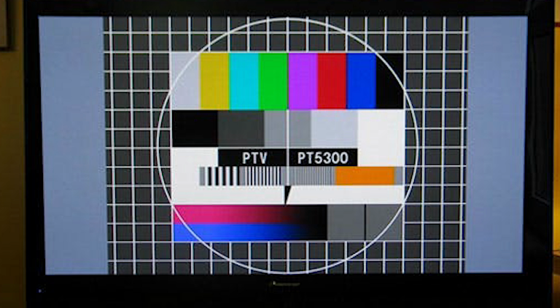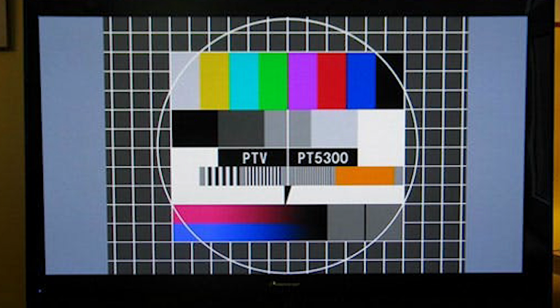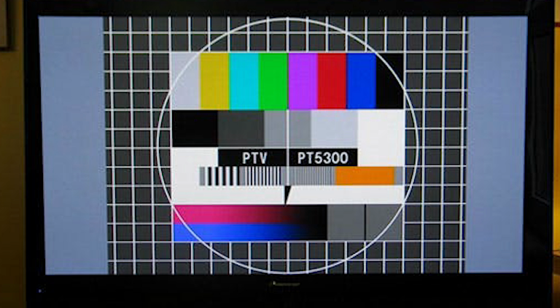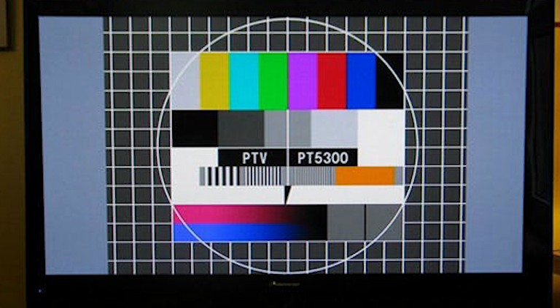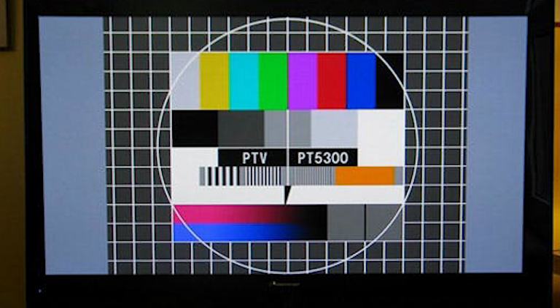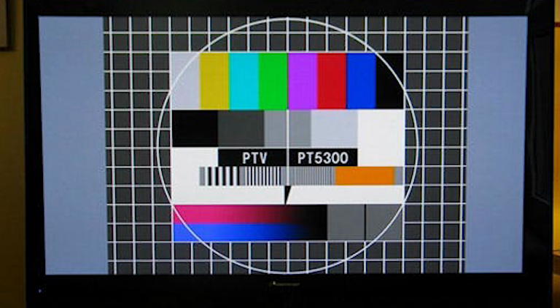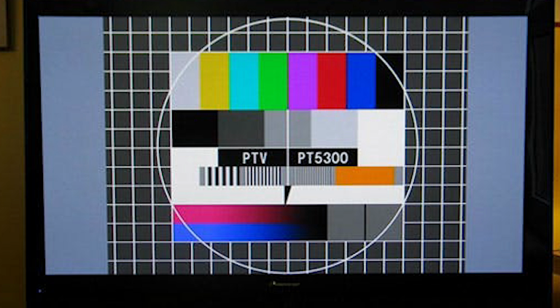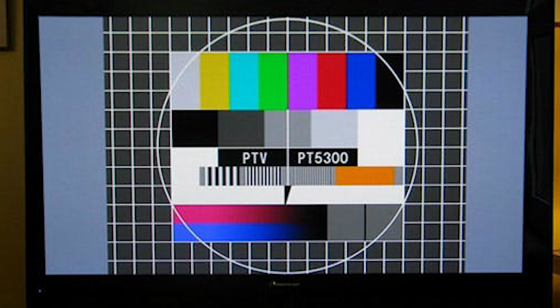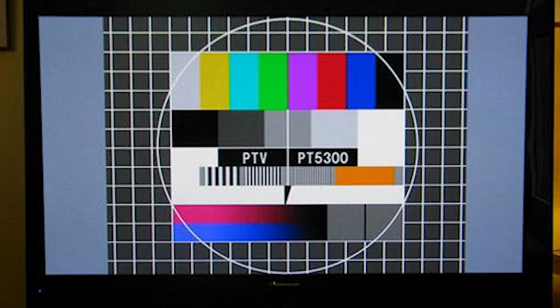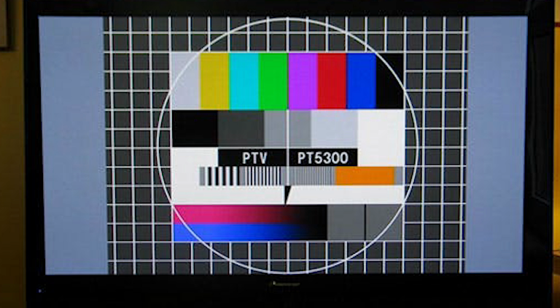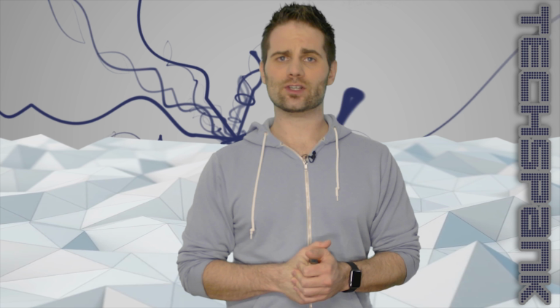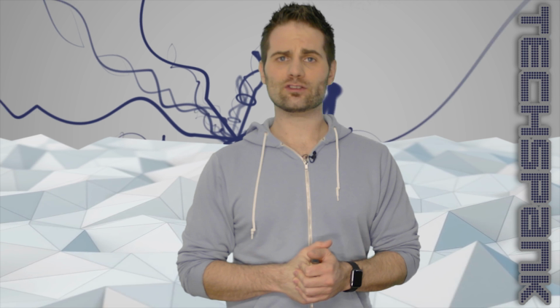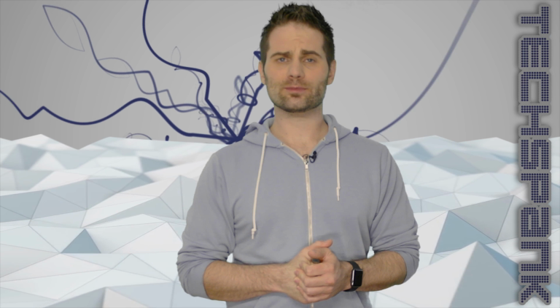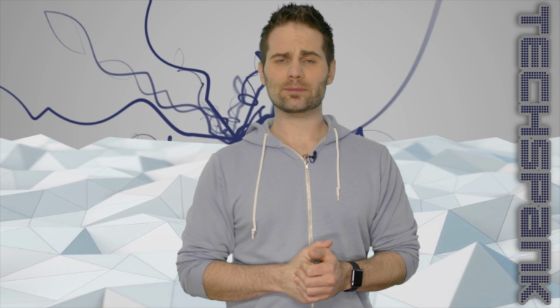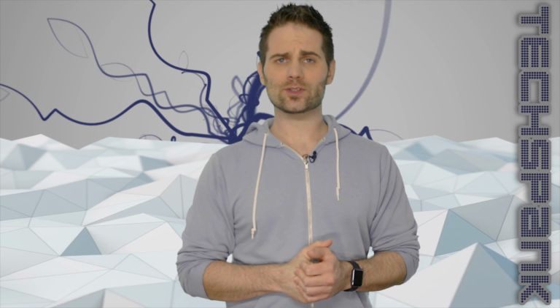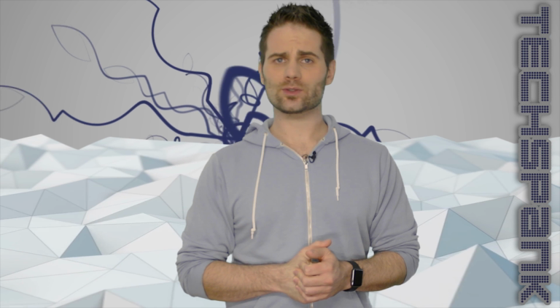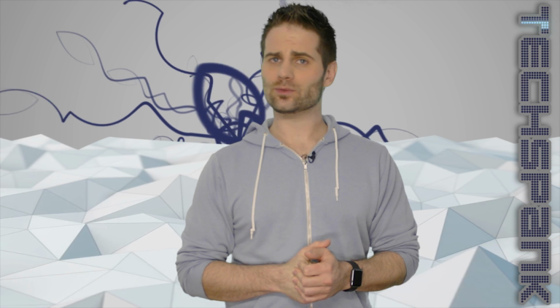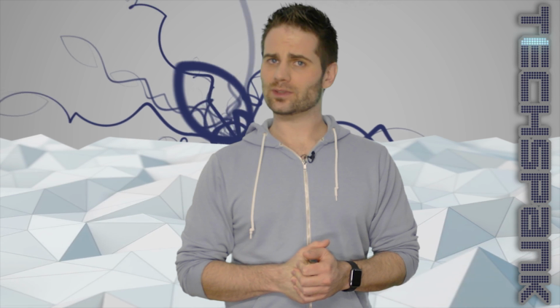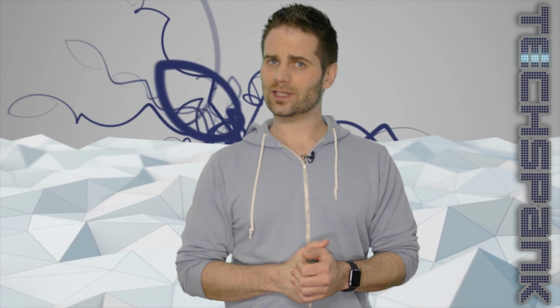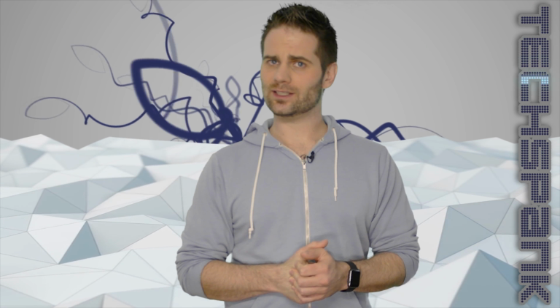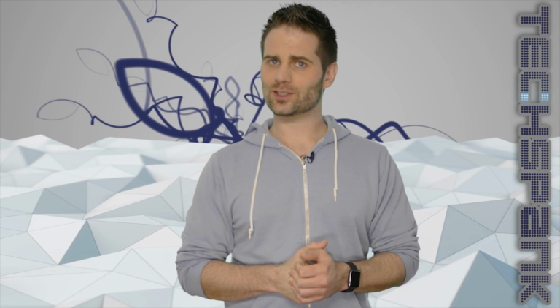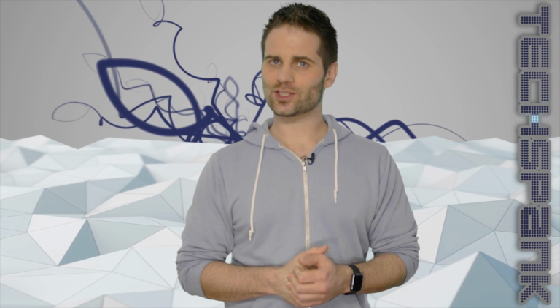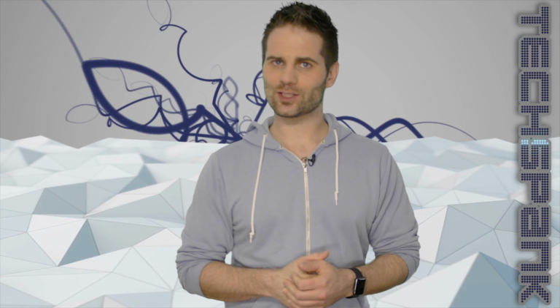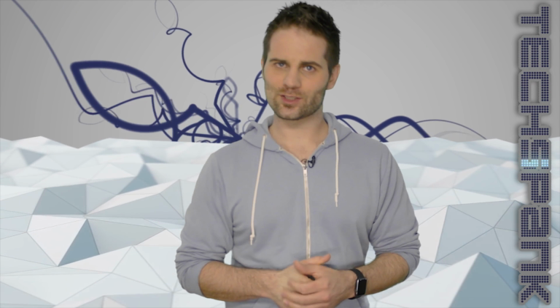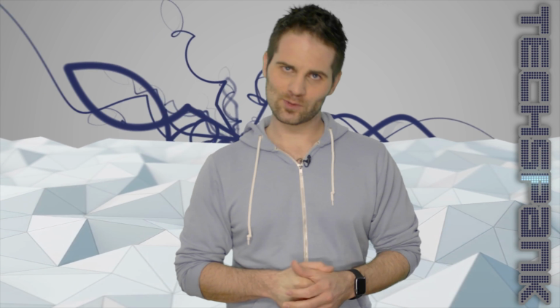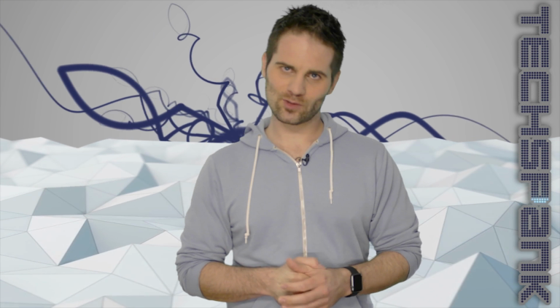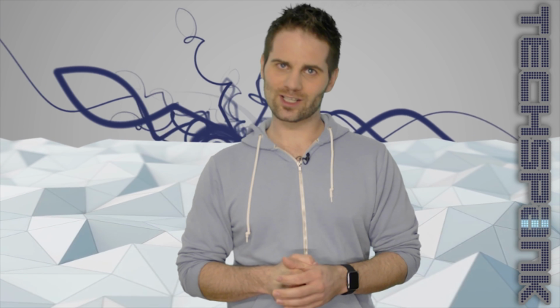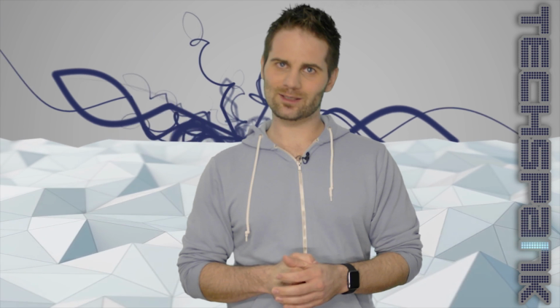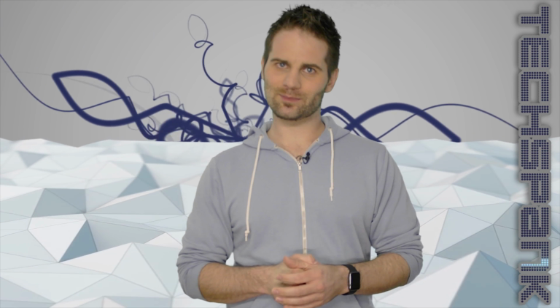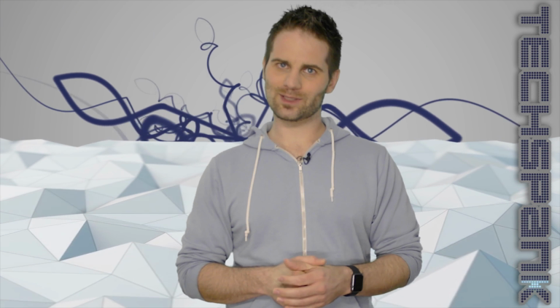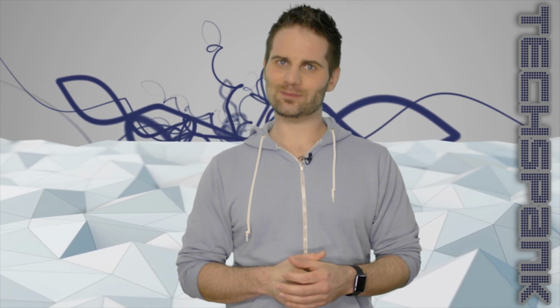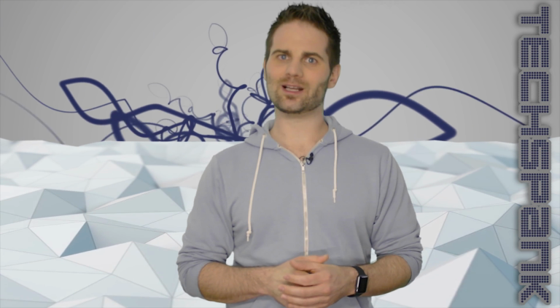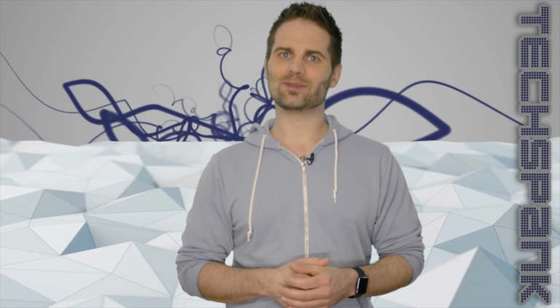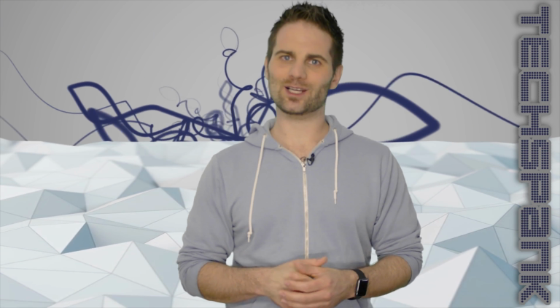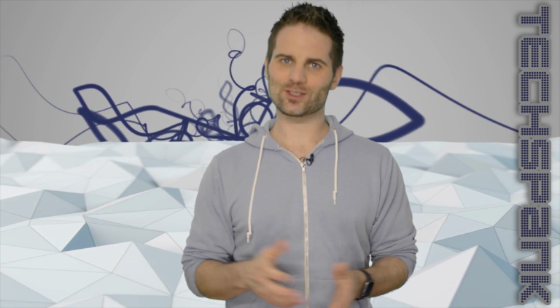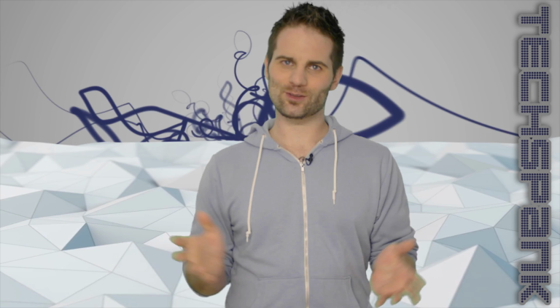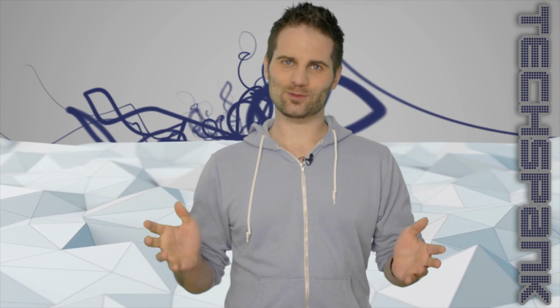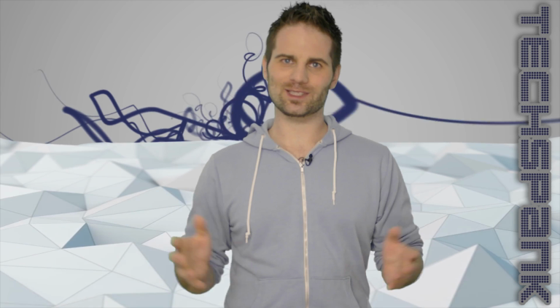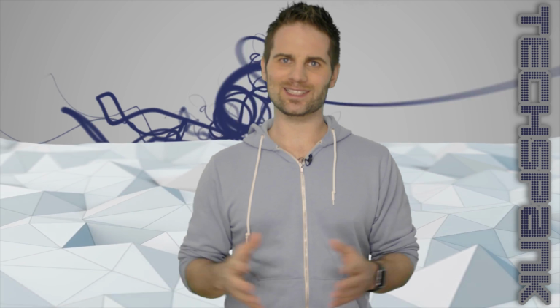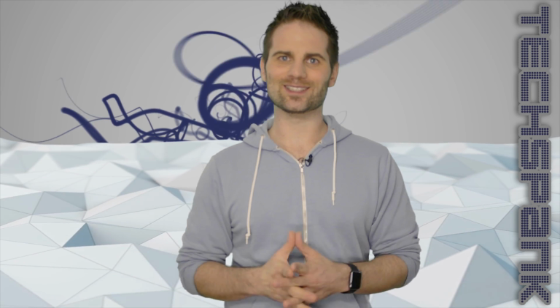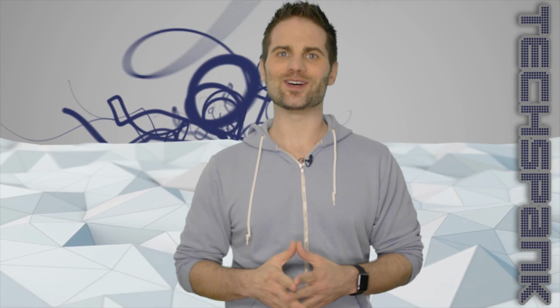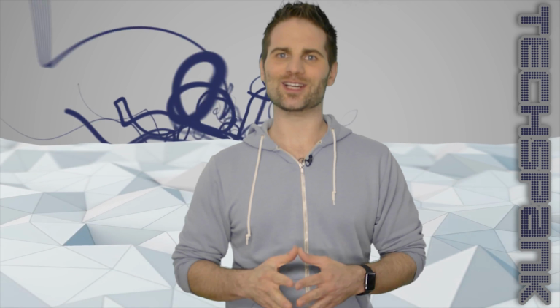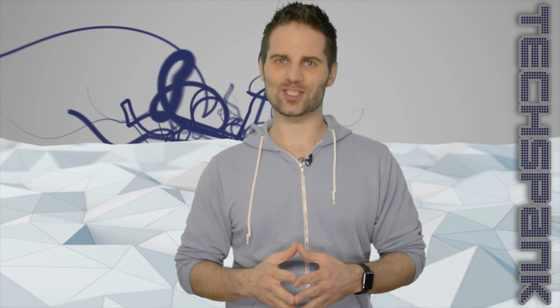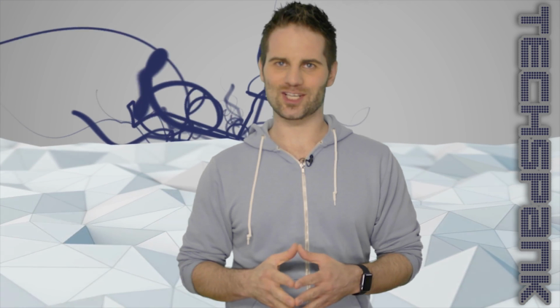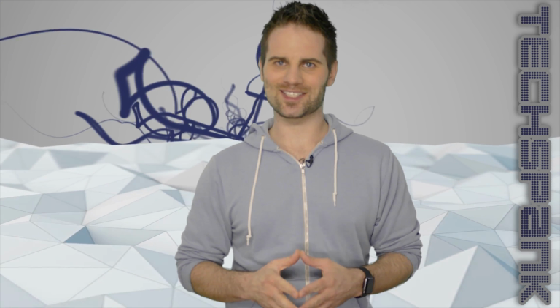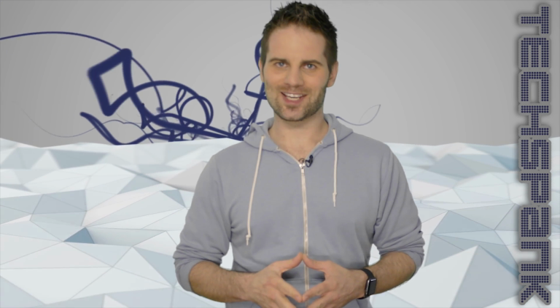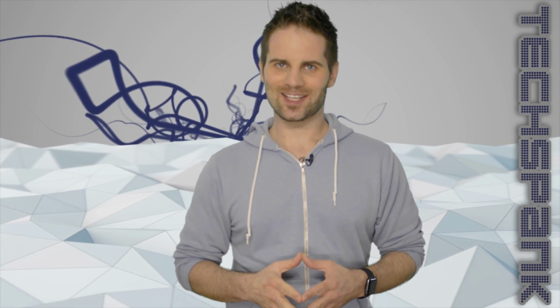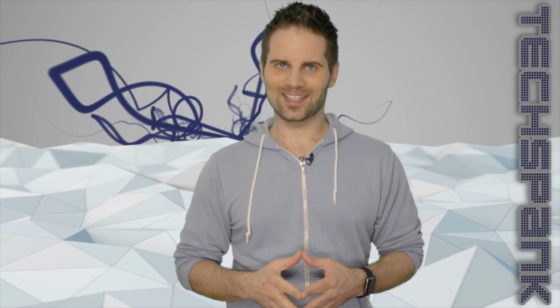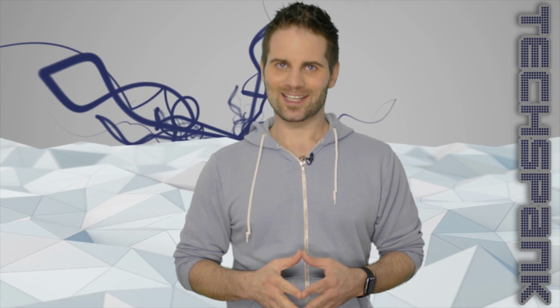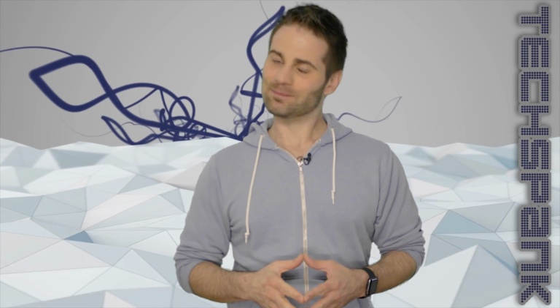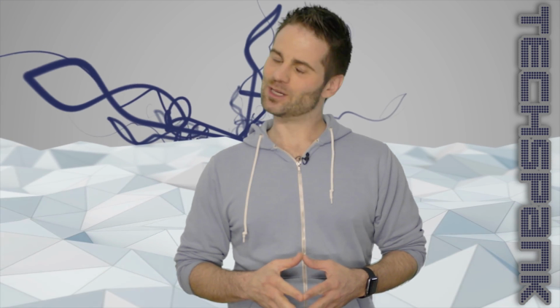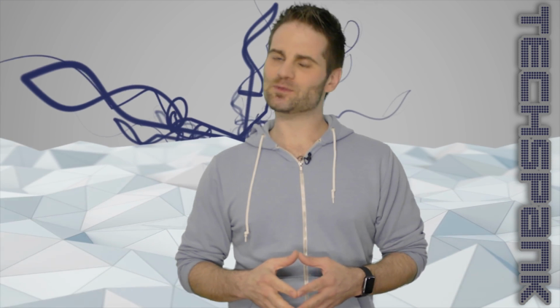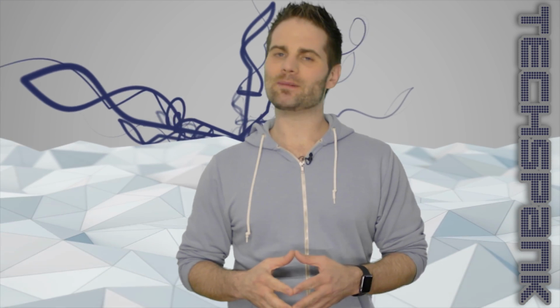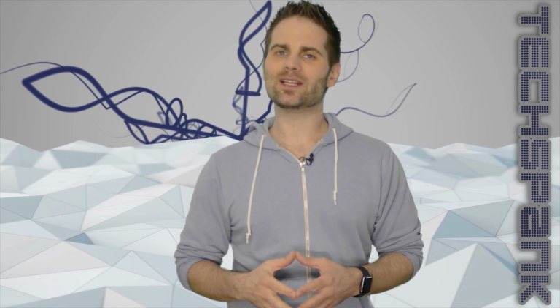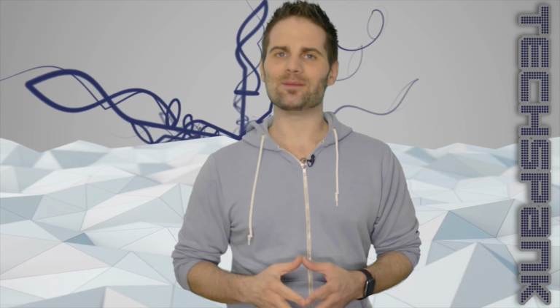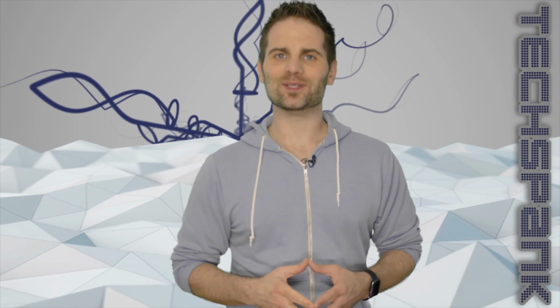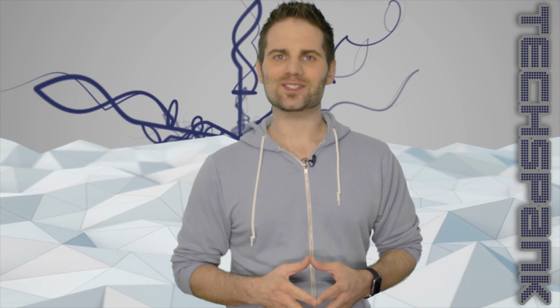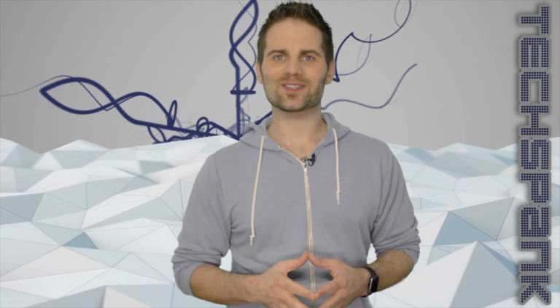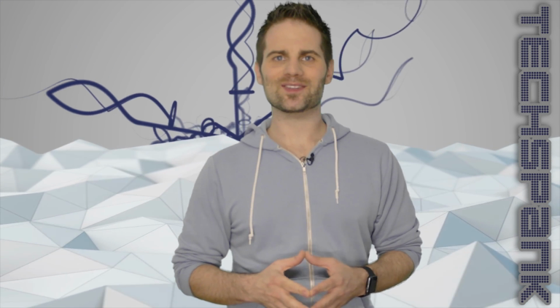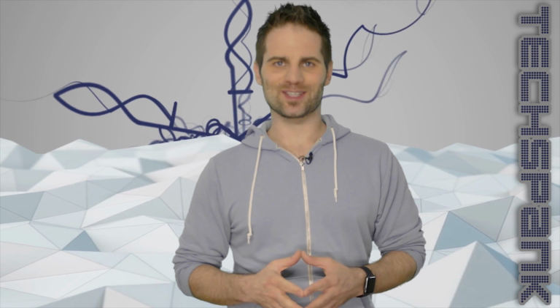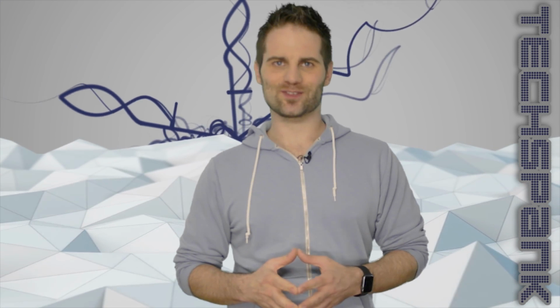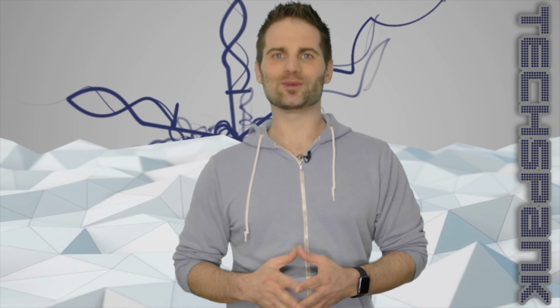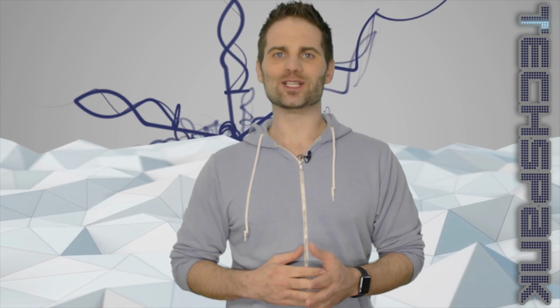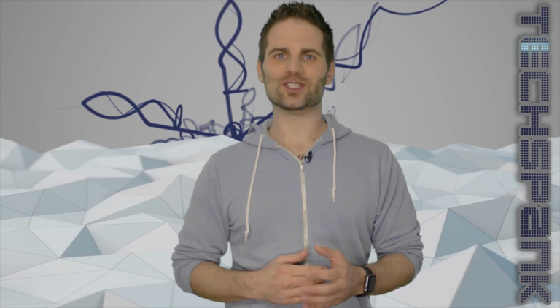Remember to like, share, subscribe — all that social media jazz. I'm James Papadopoulos, thanks for watching.